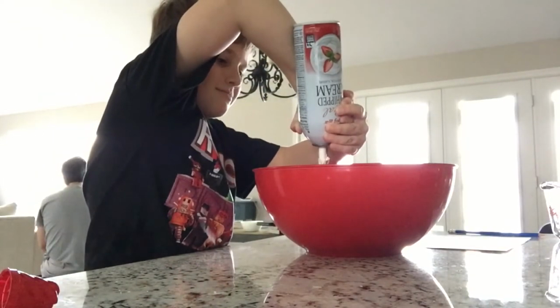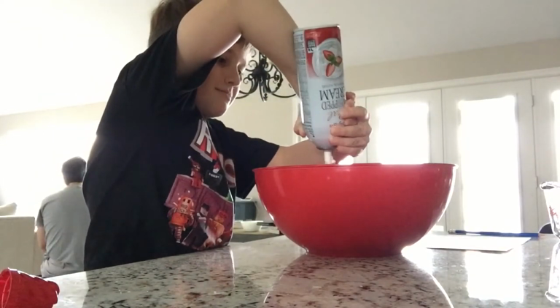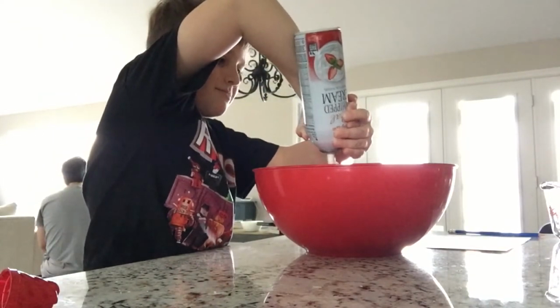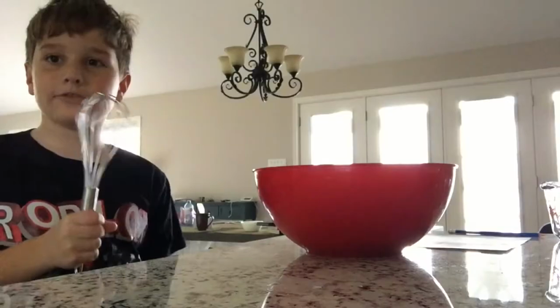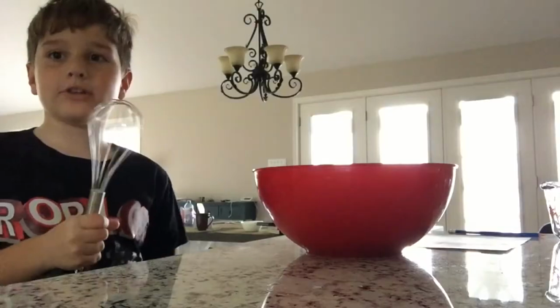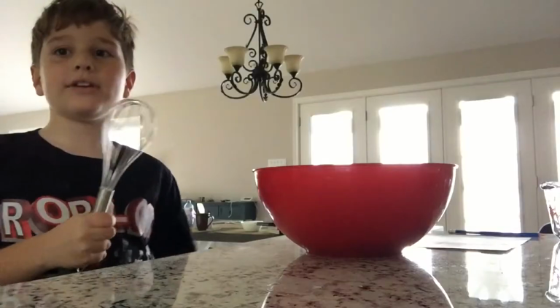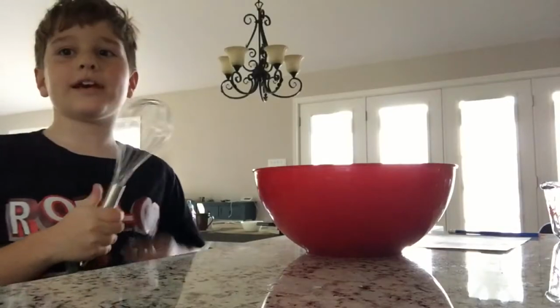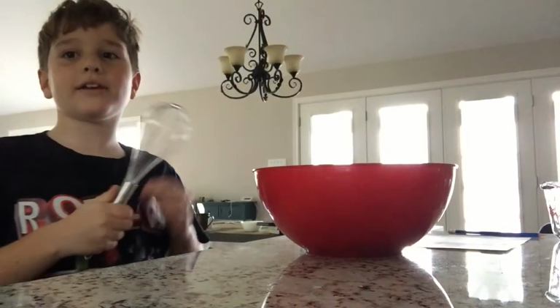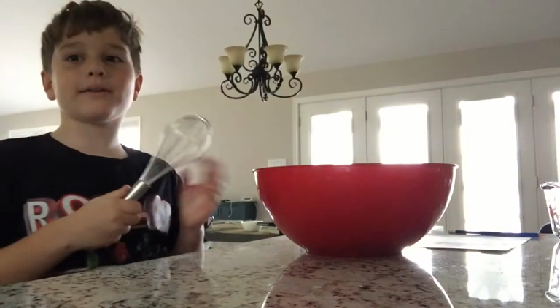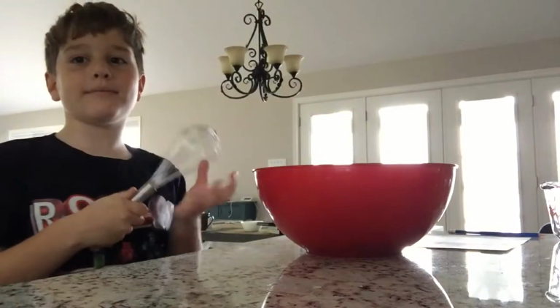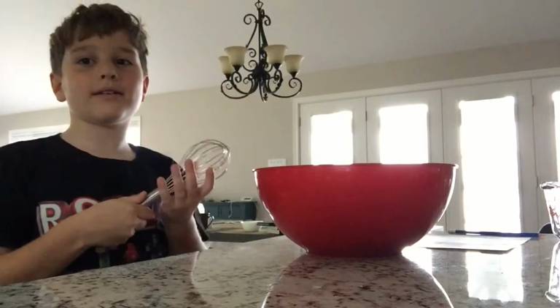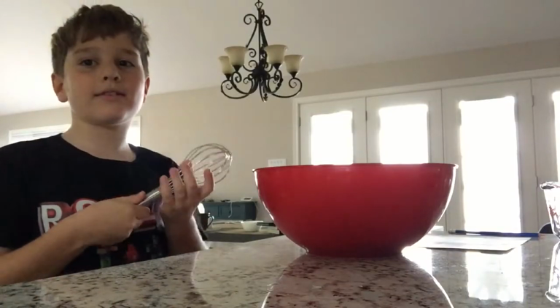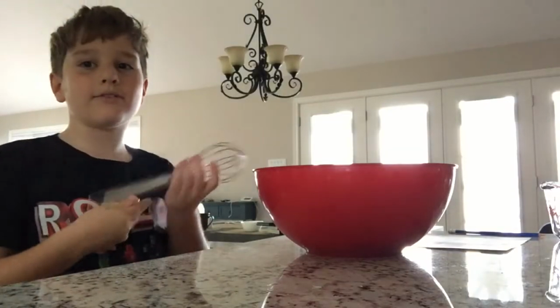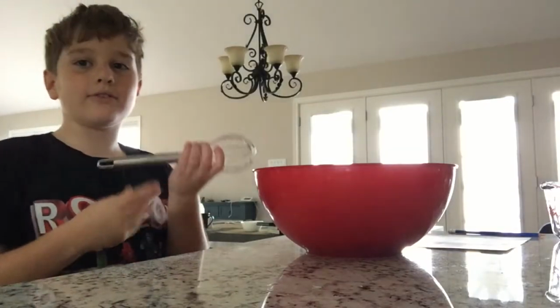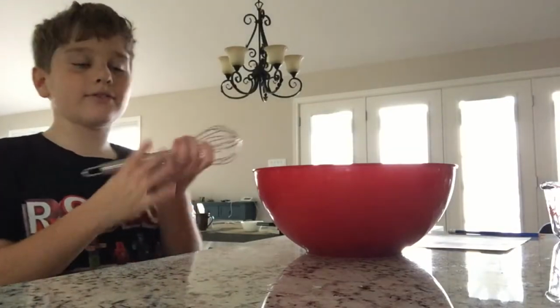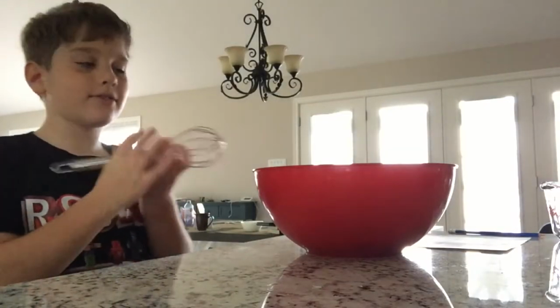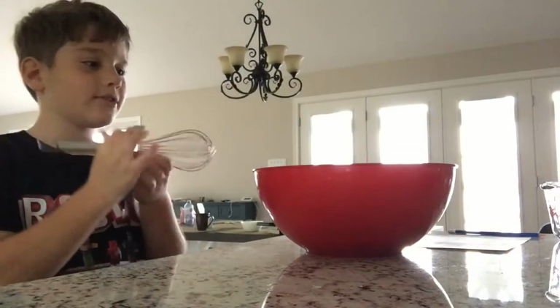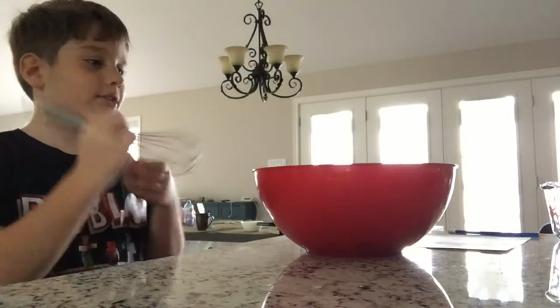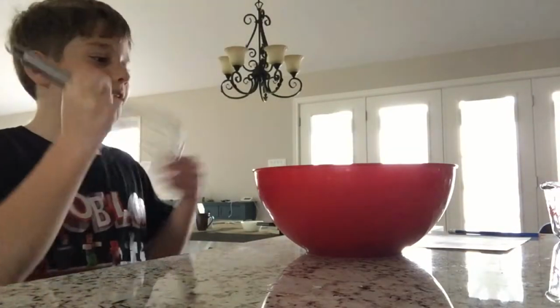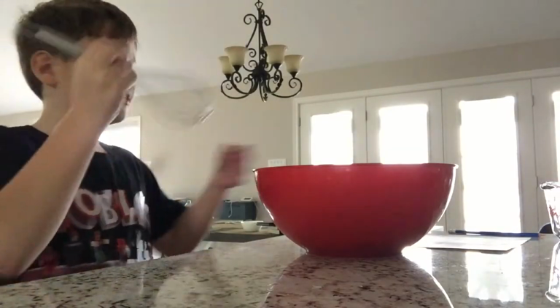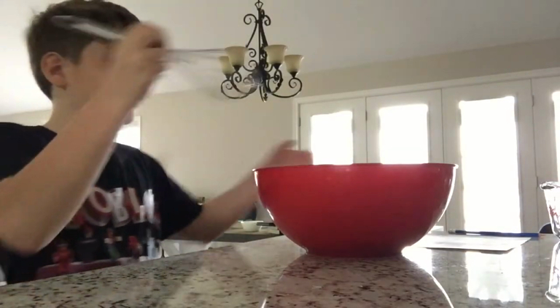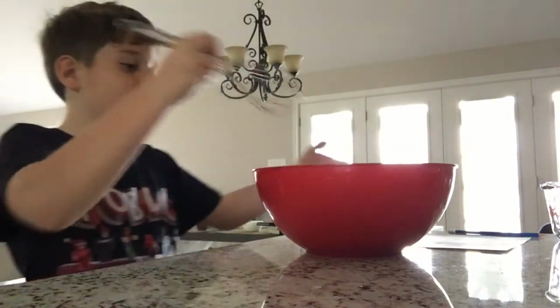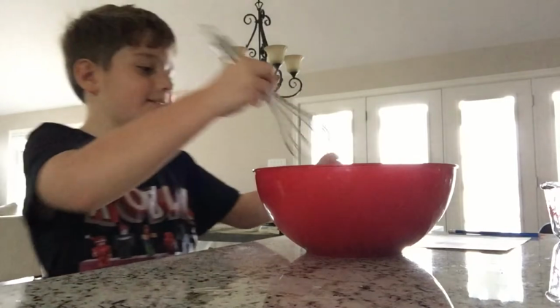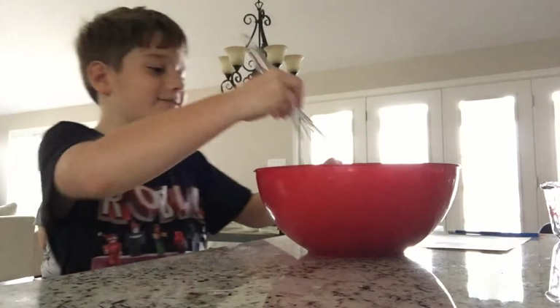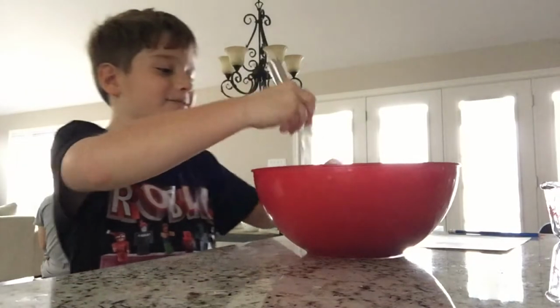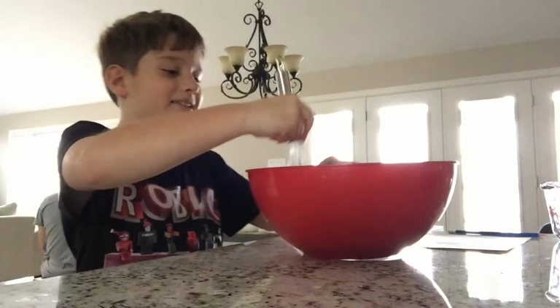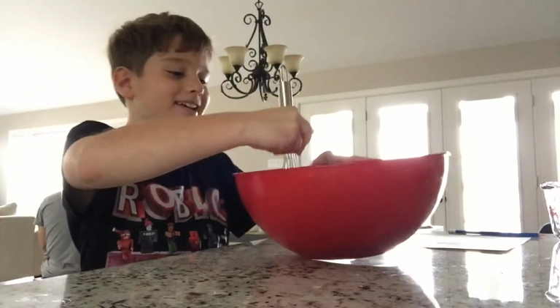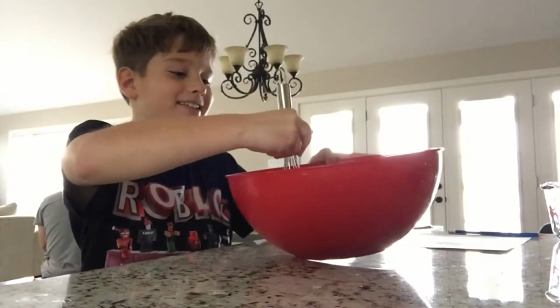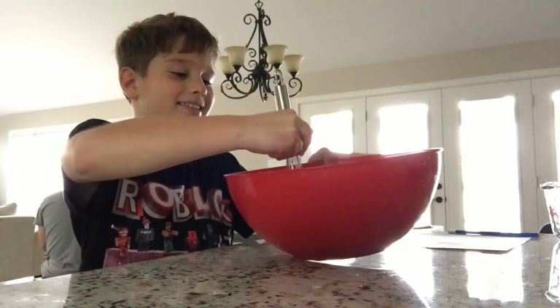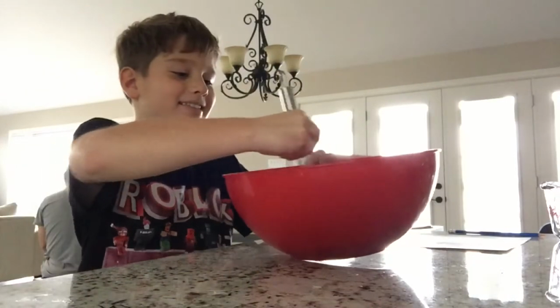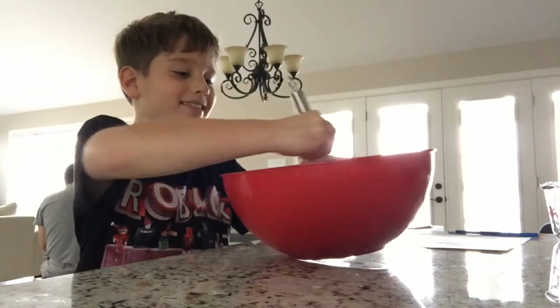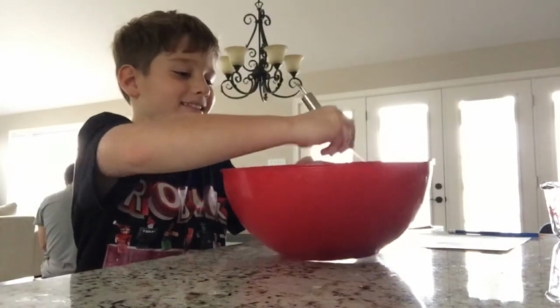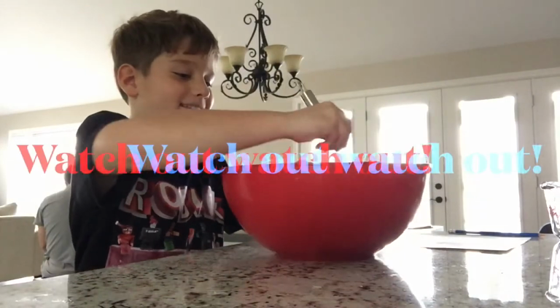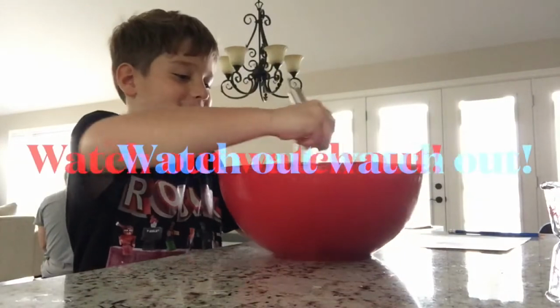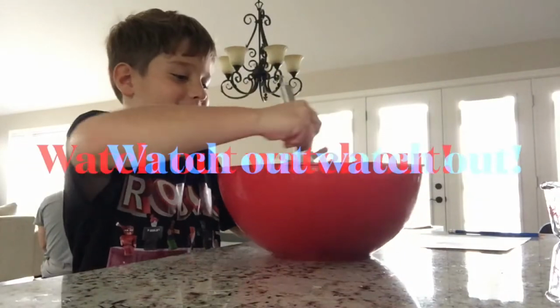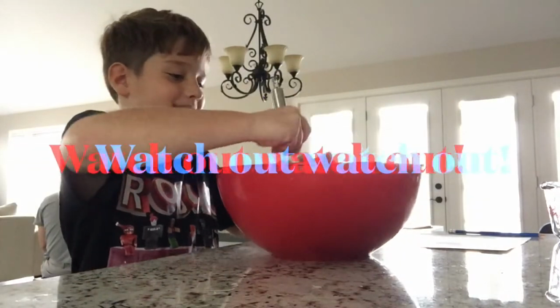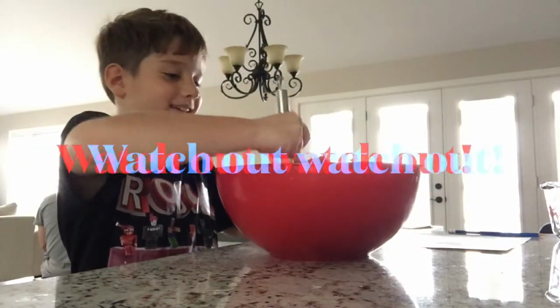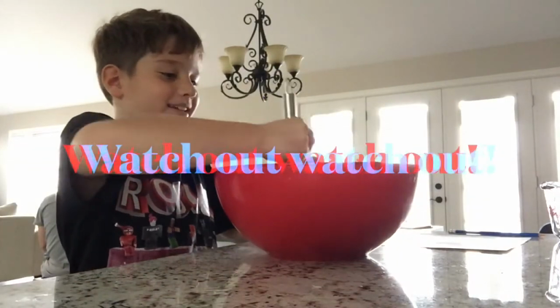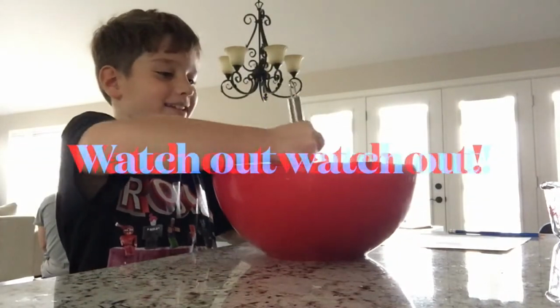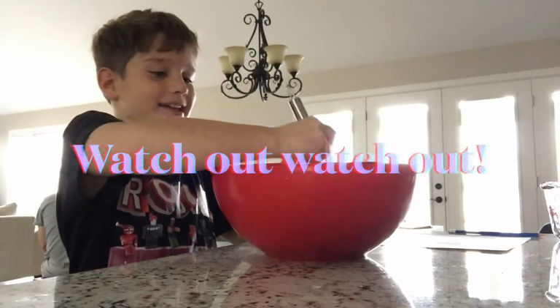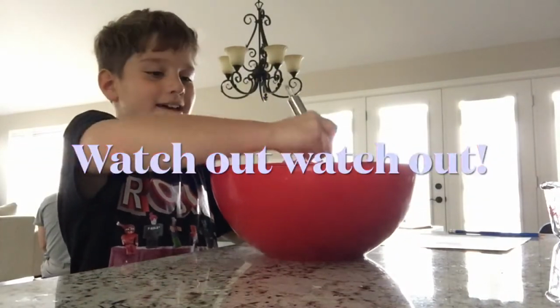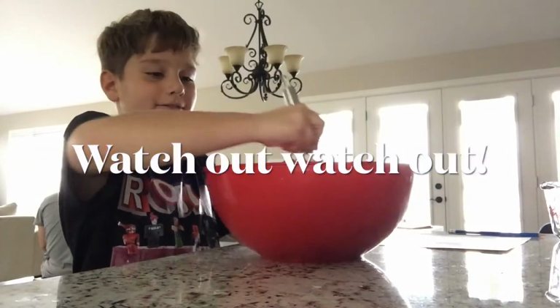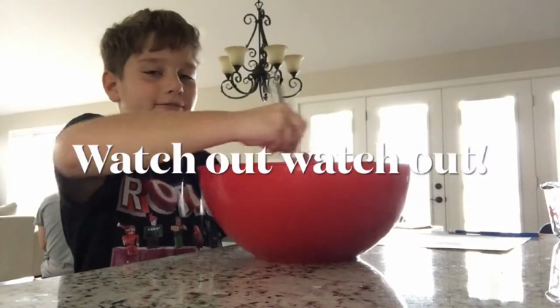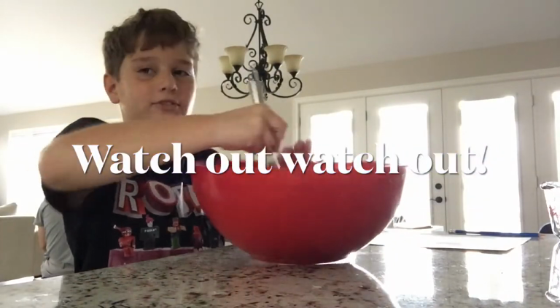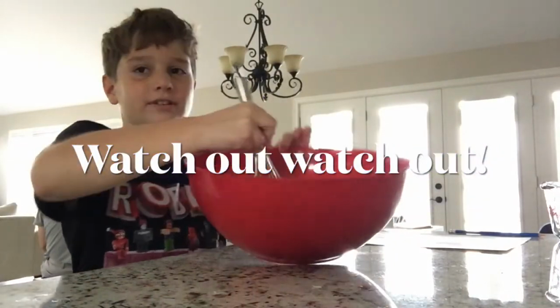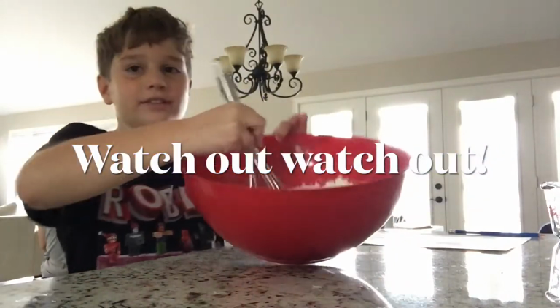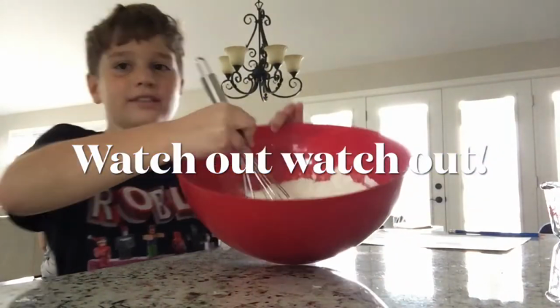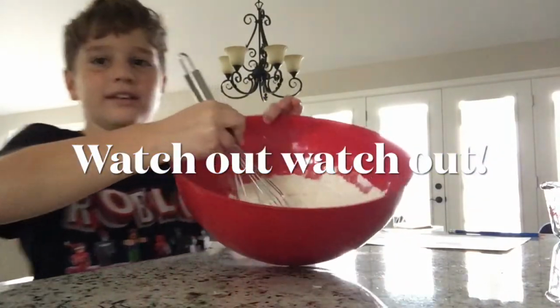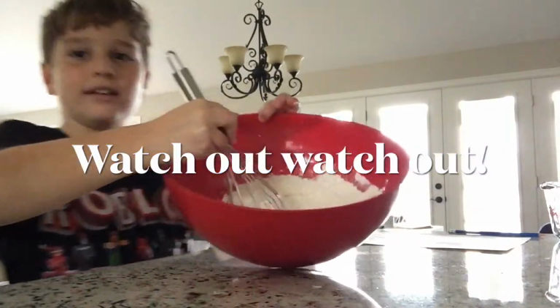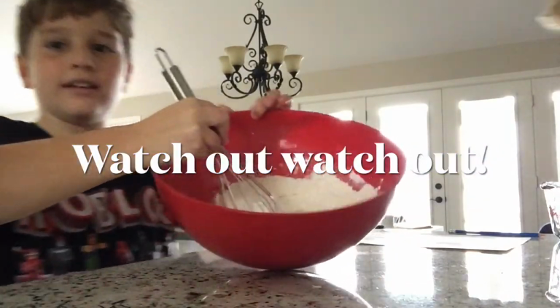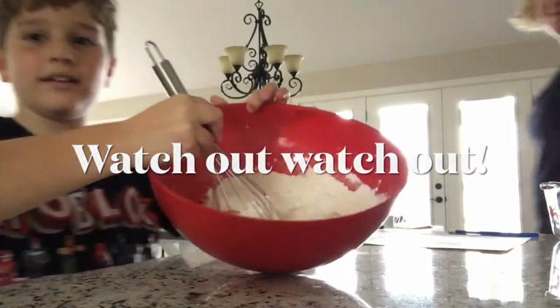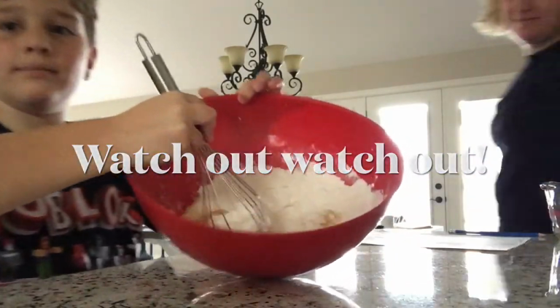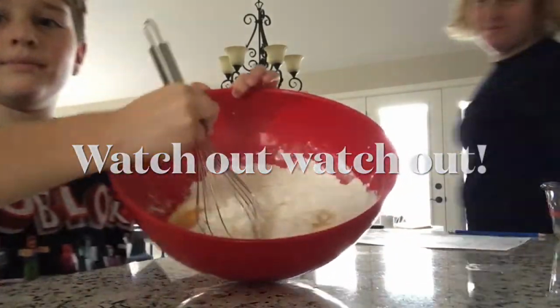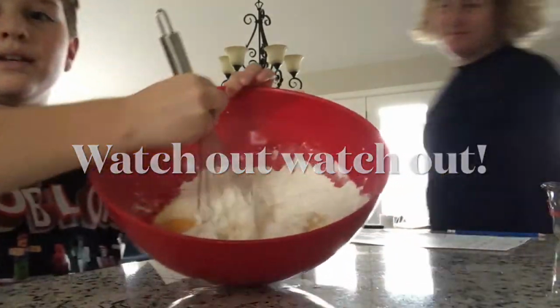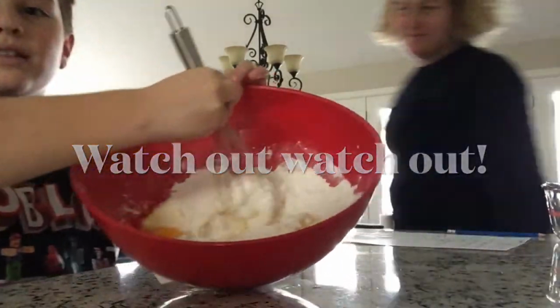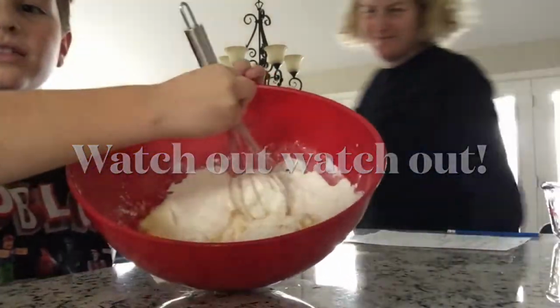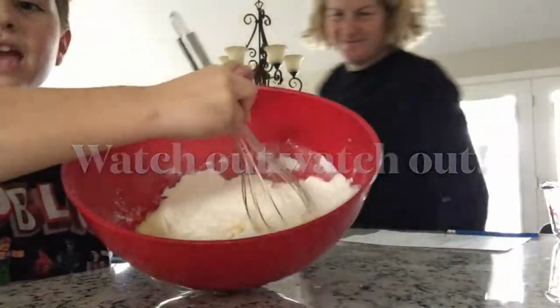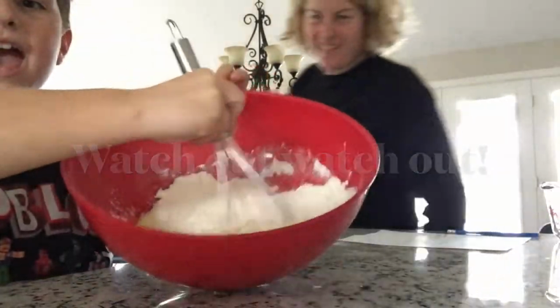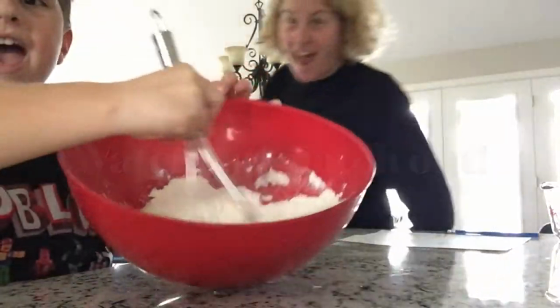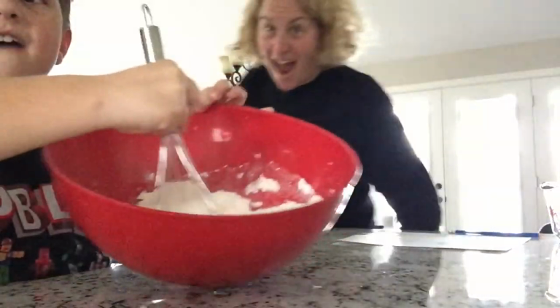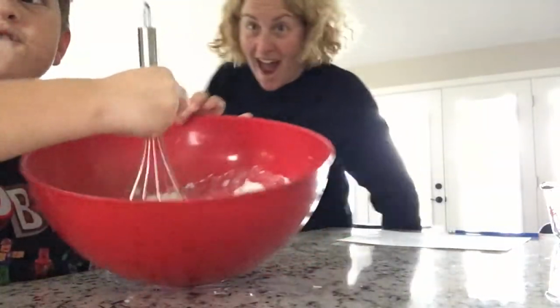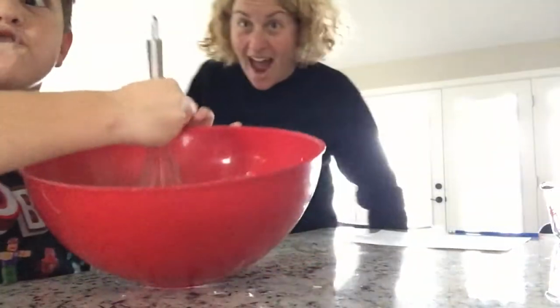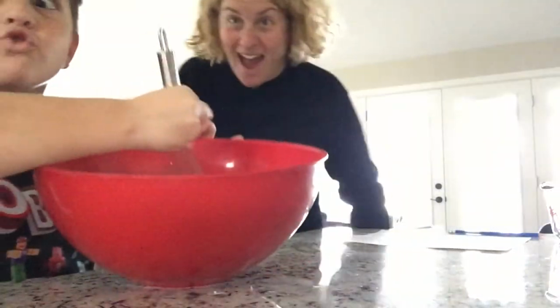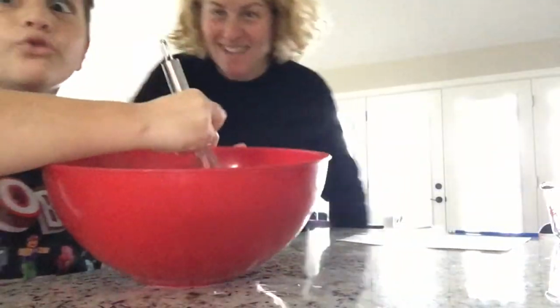After you get your mixture, you mix everything. Mix everything.